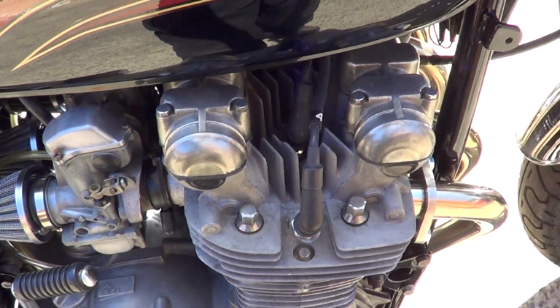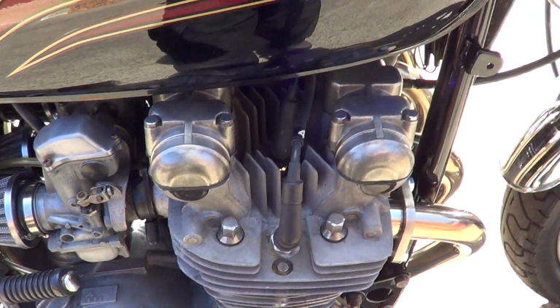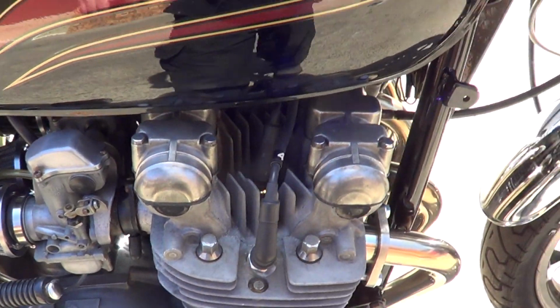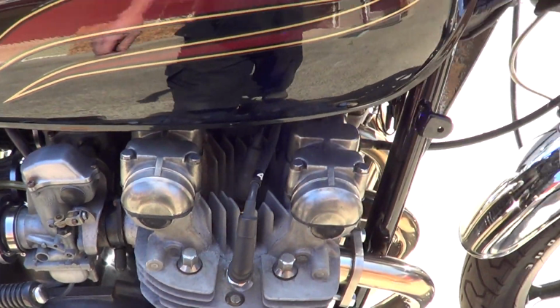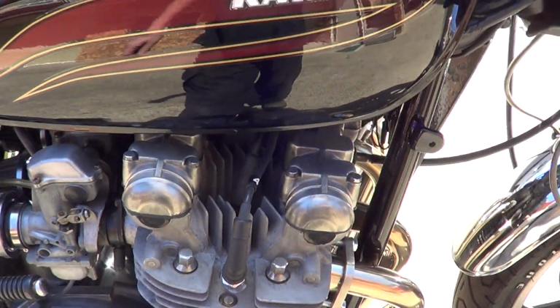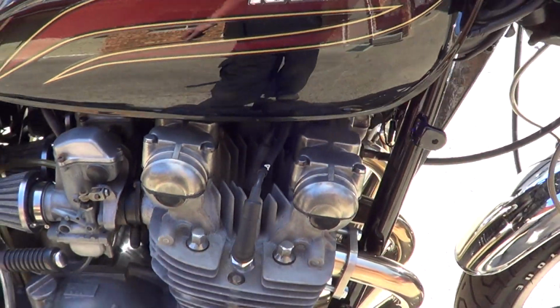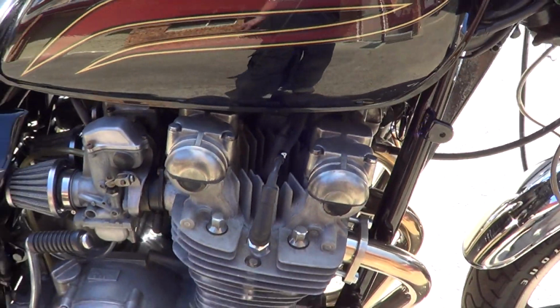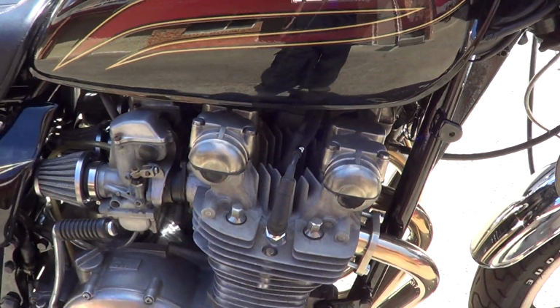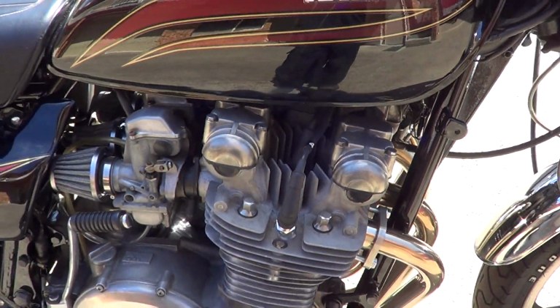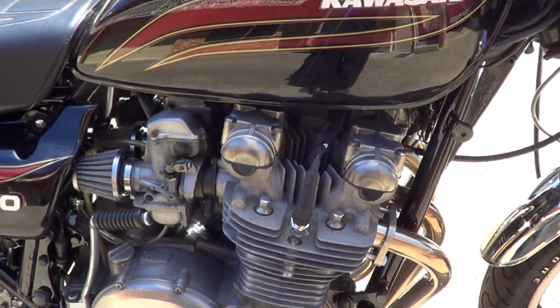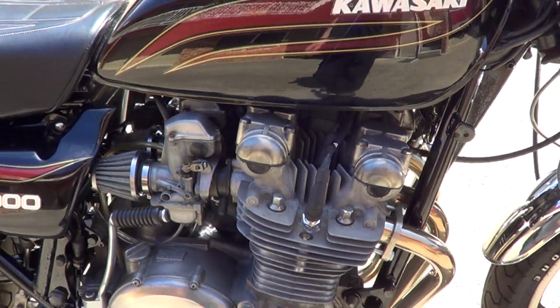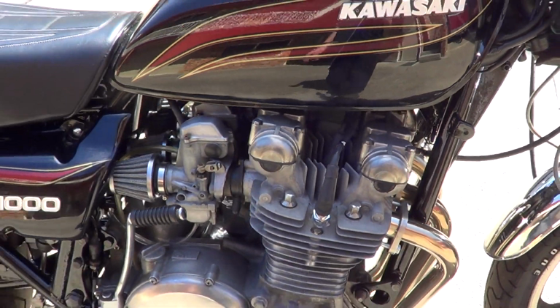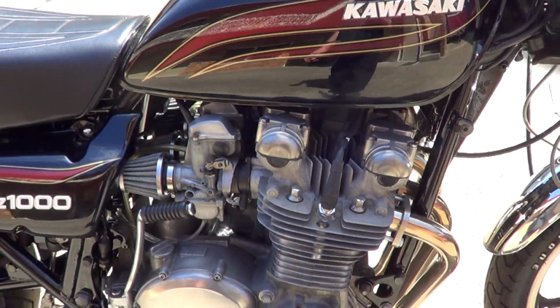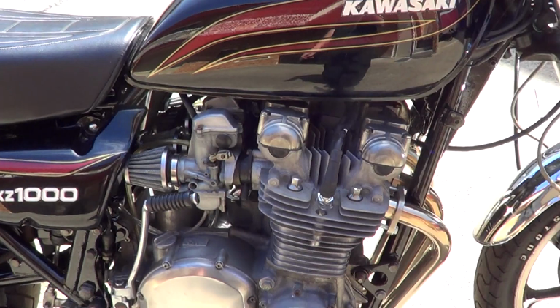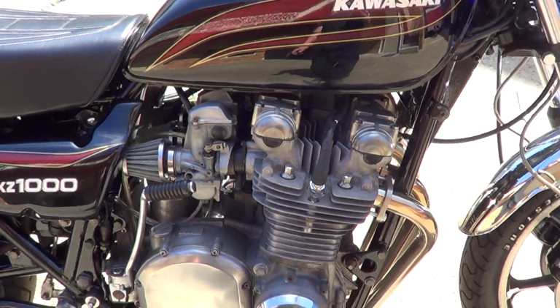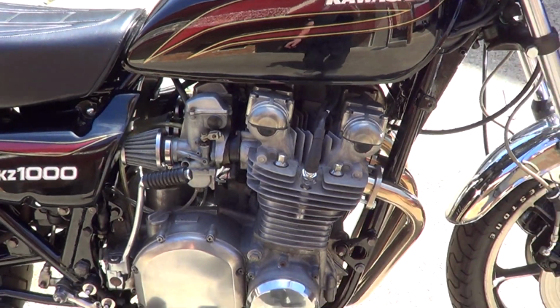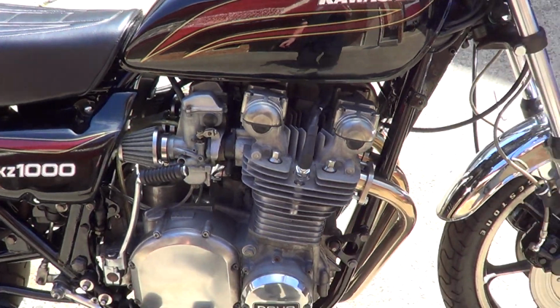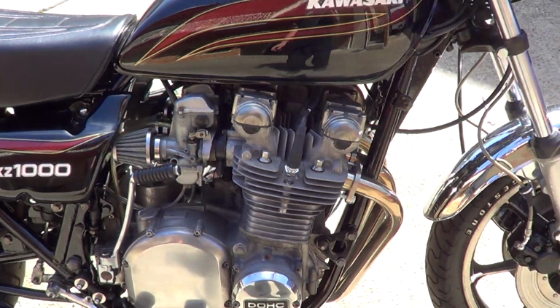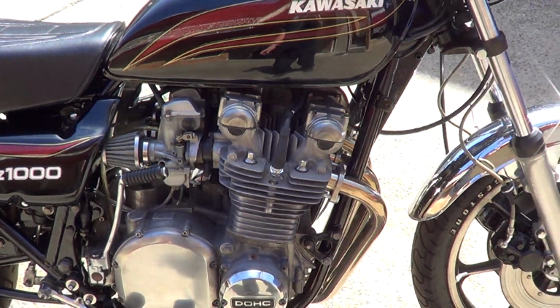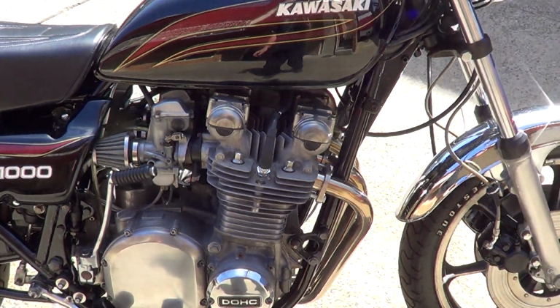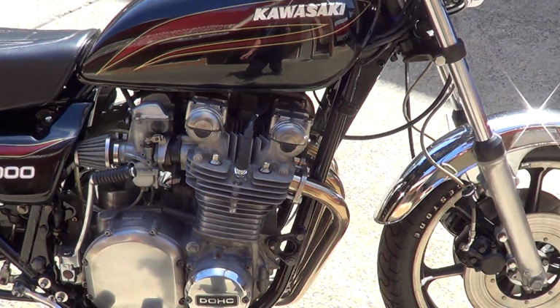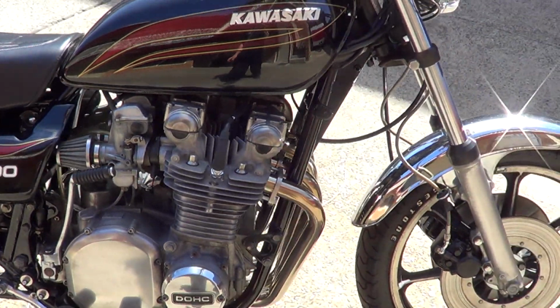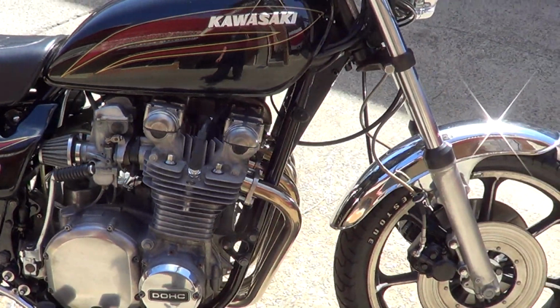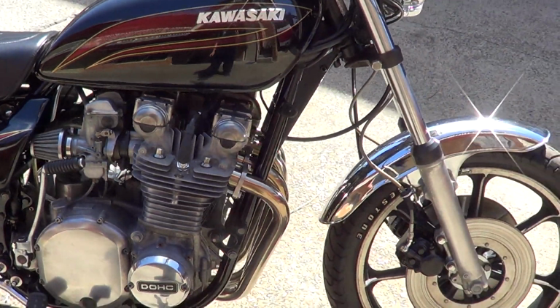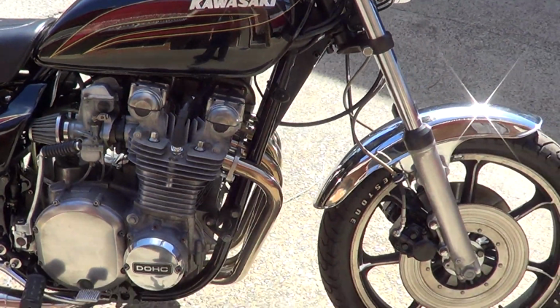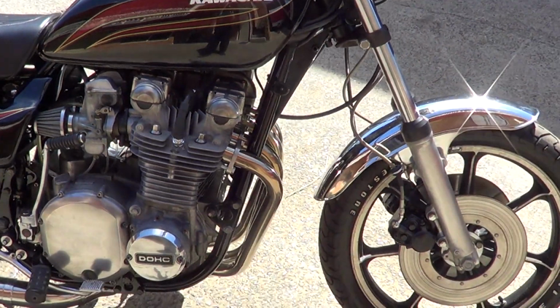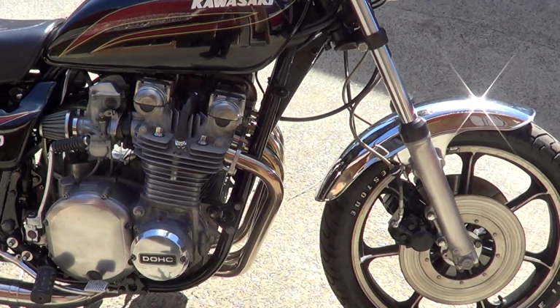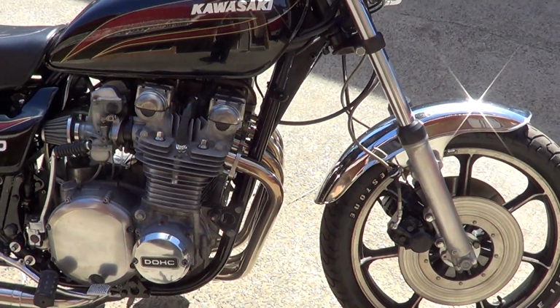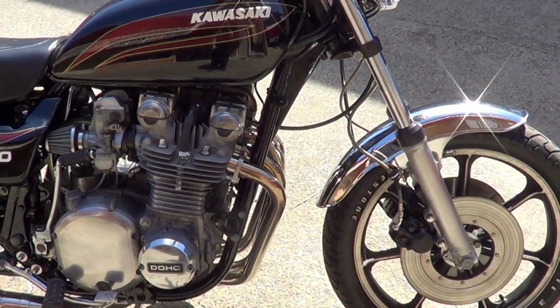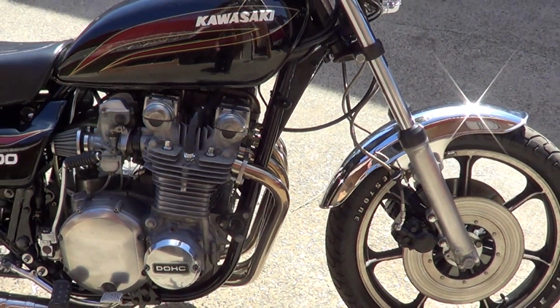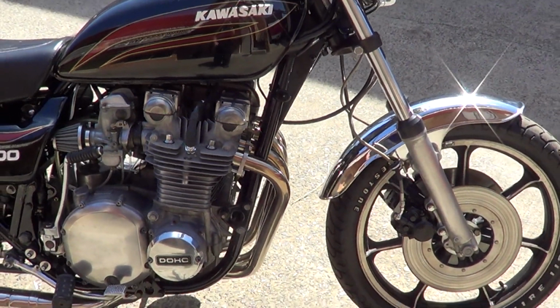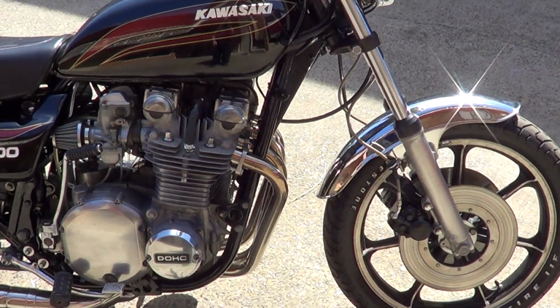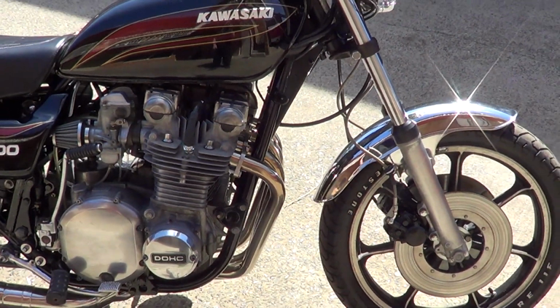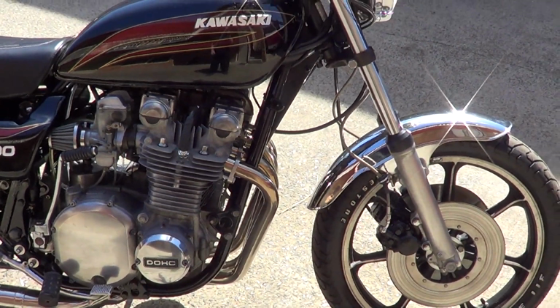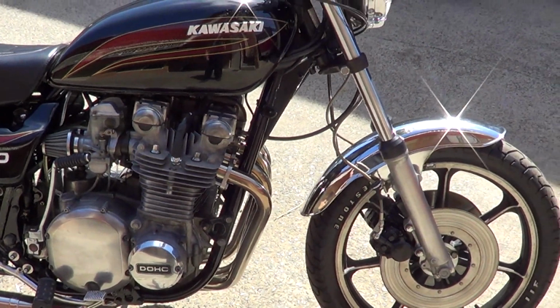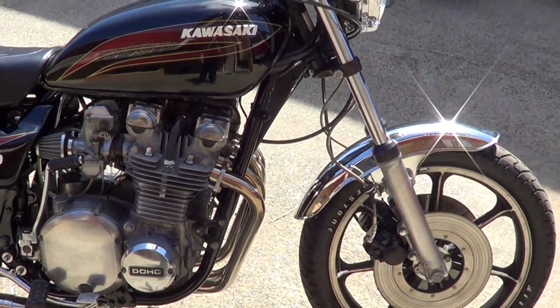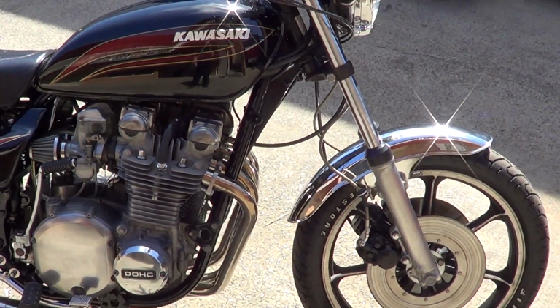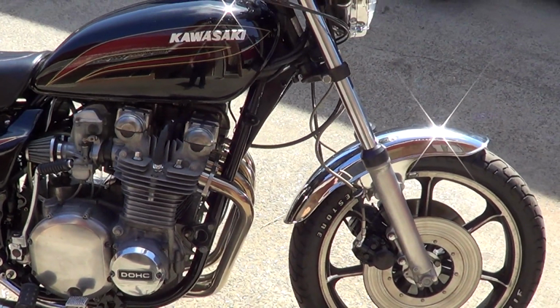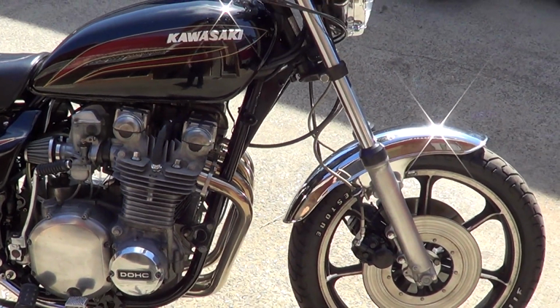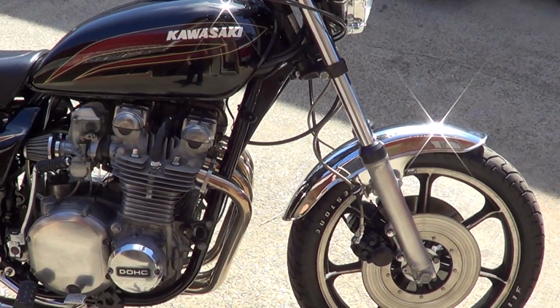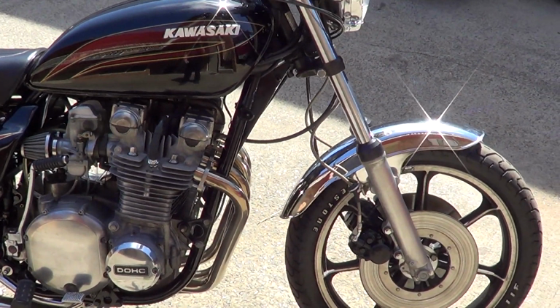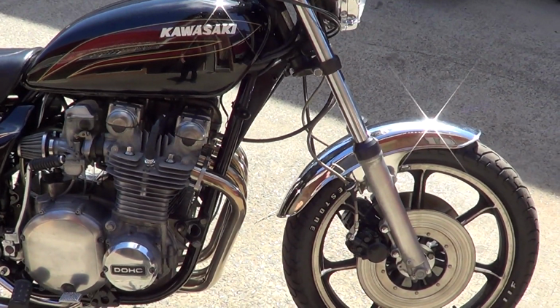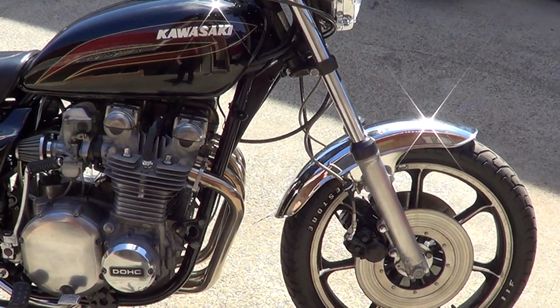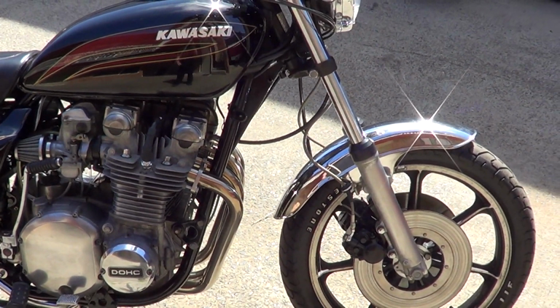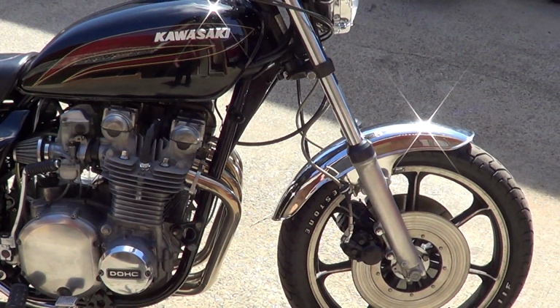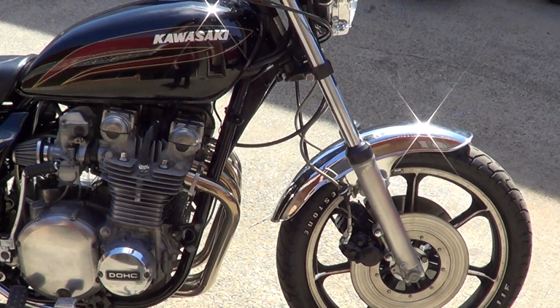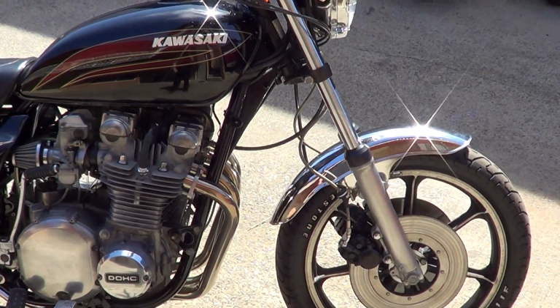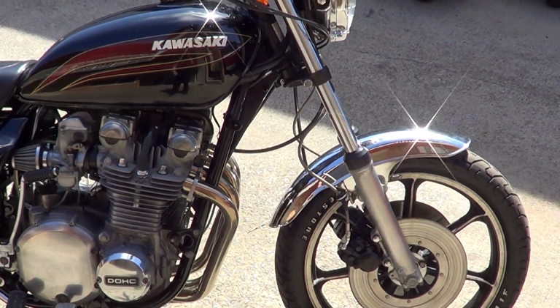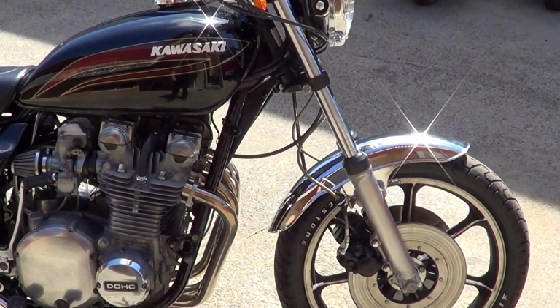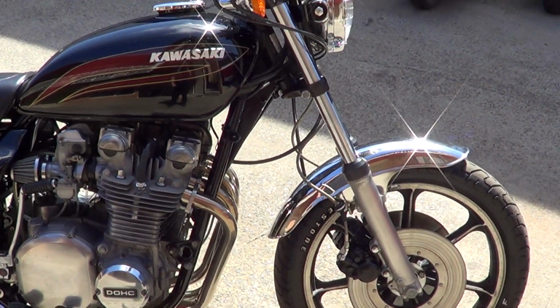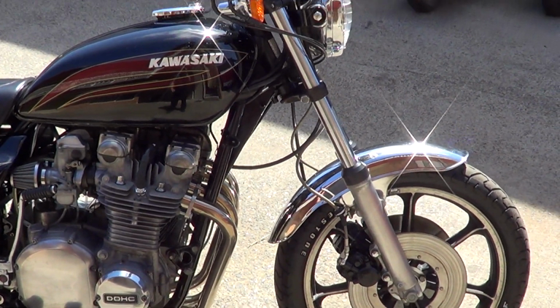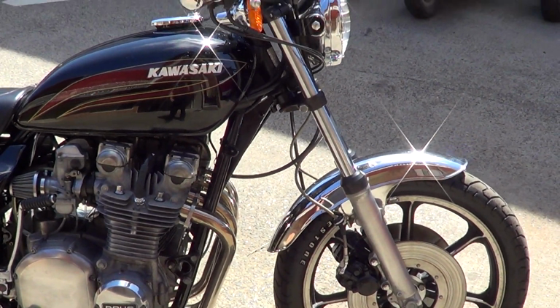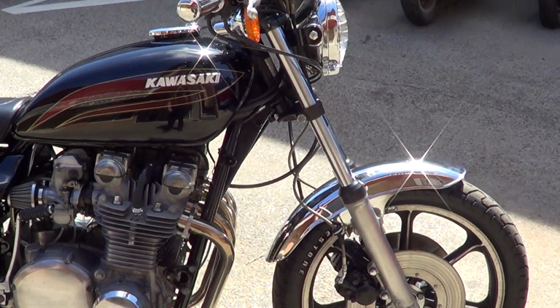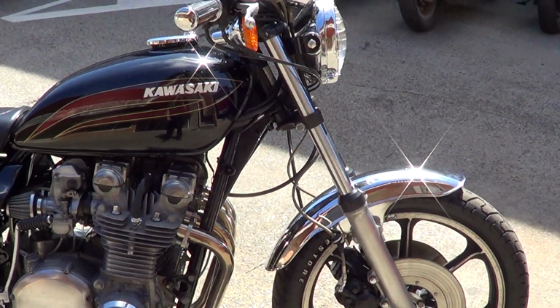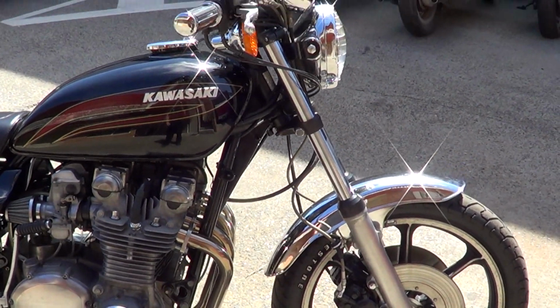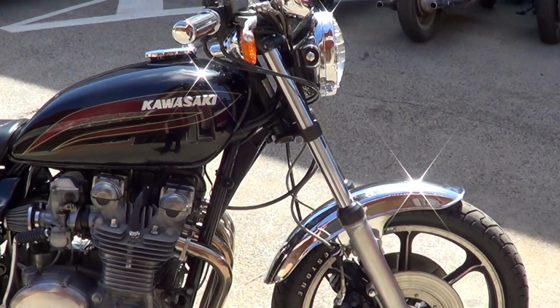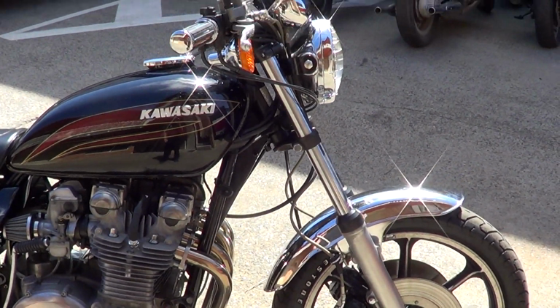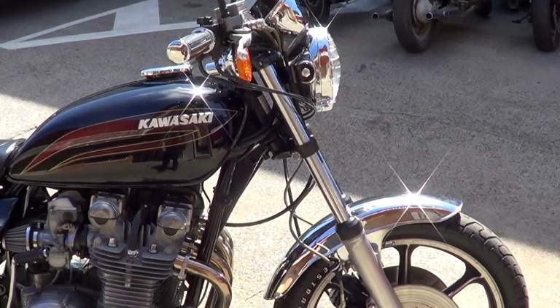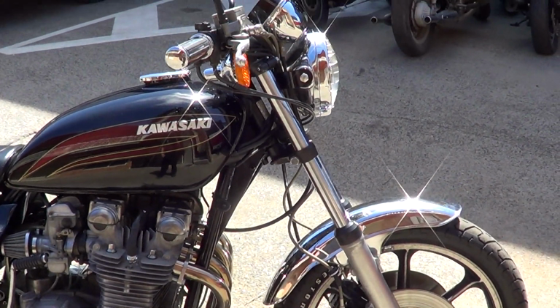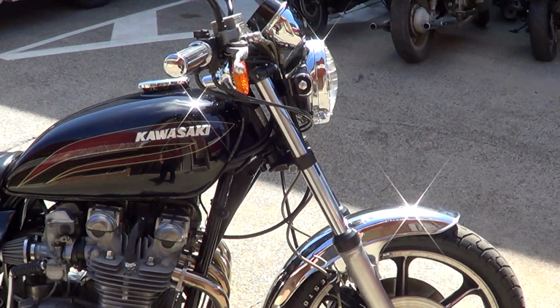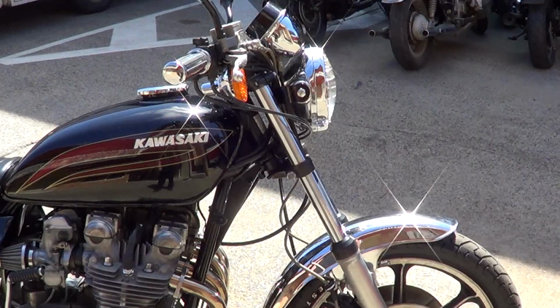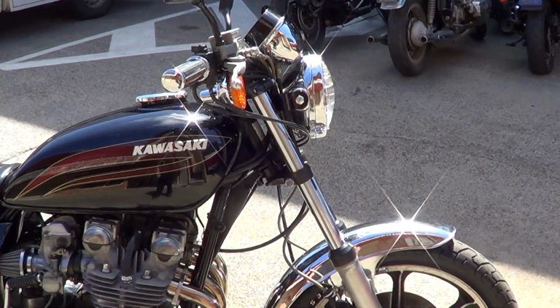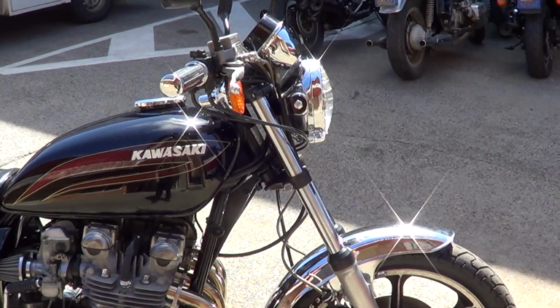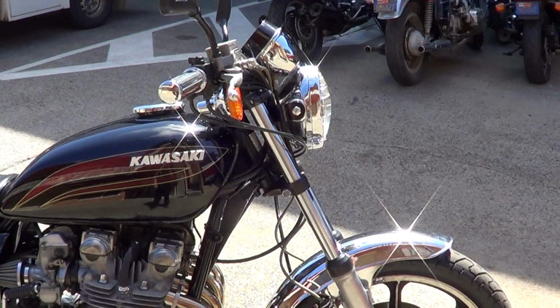G'day, it's Rob here from North Coast Motor Classics. A bit windy here today. We've got a '78 Z1000 — a really clean bike.